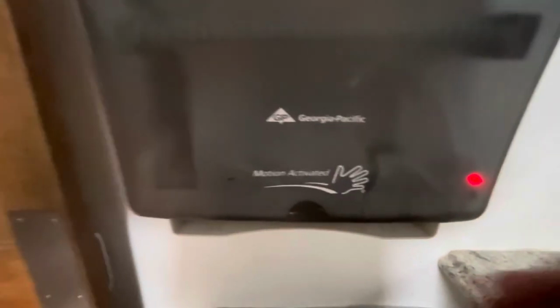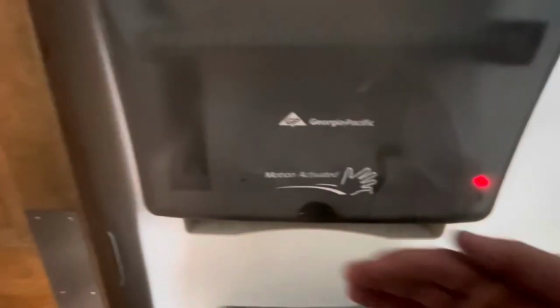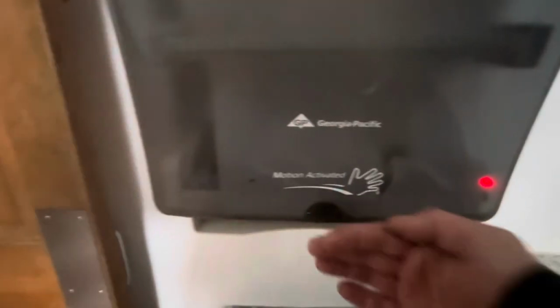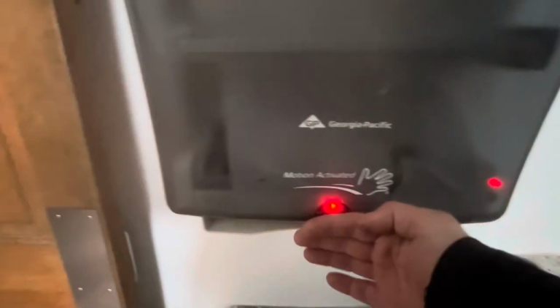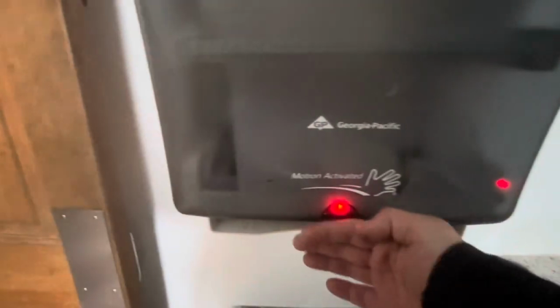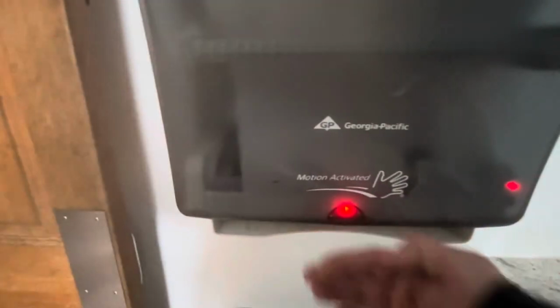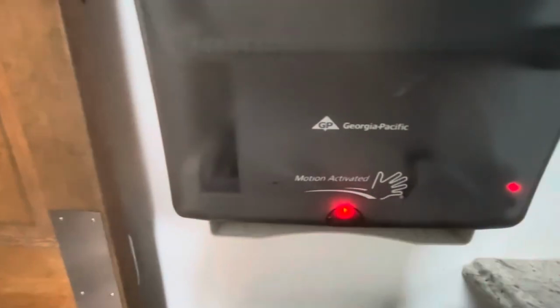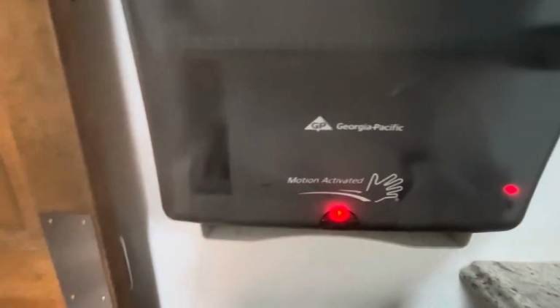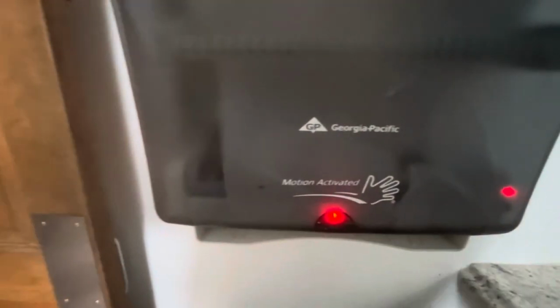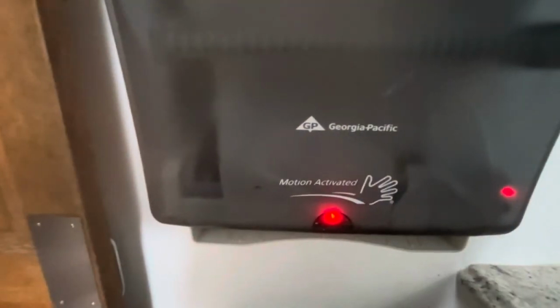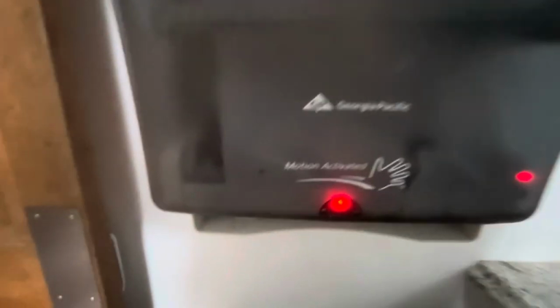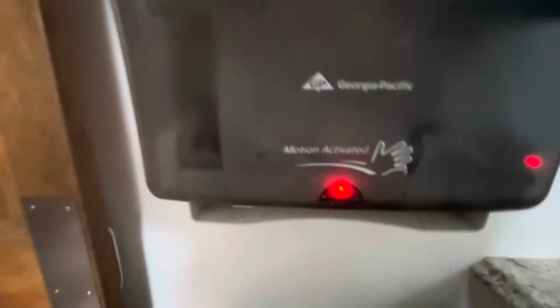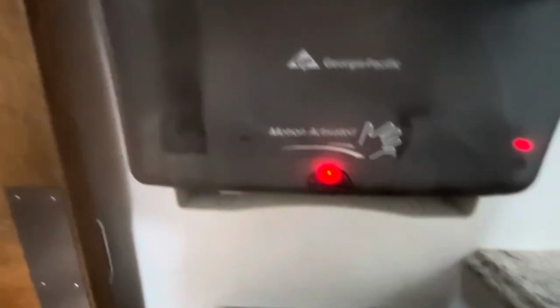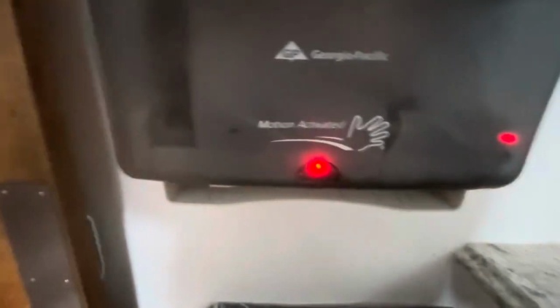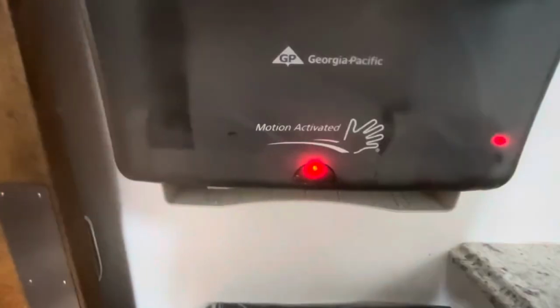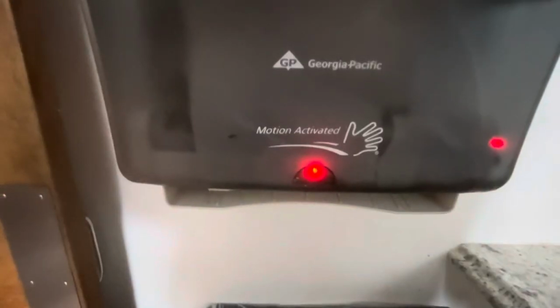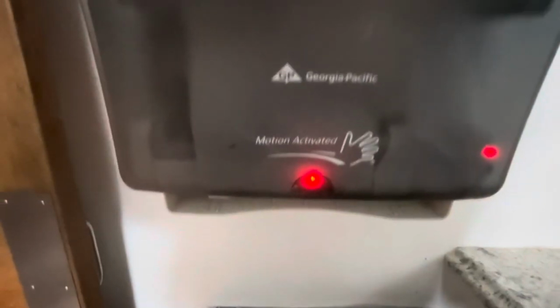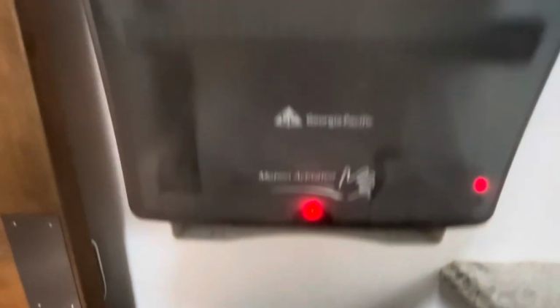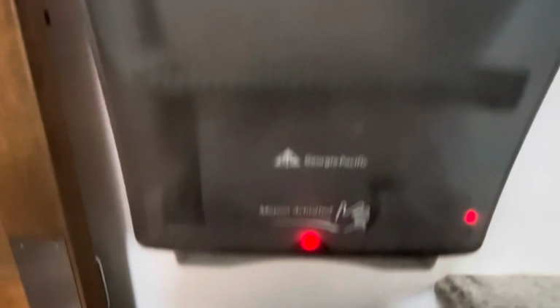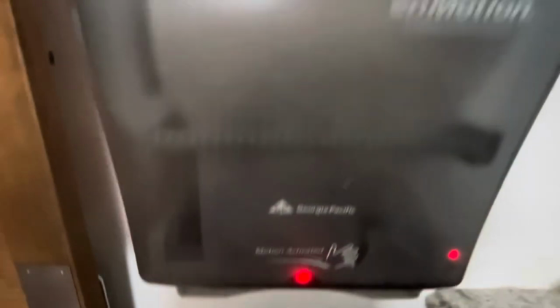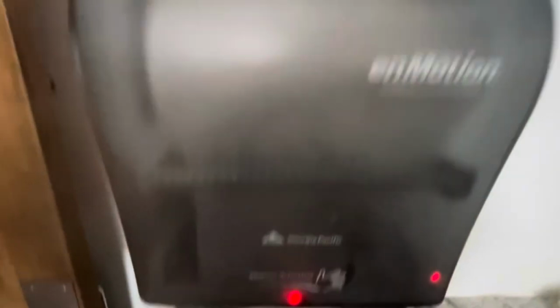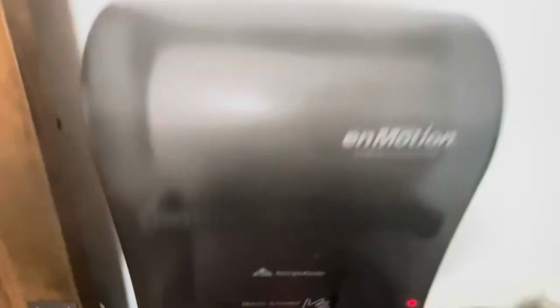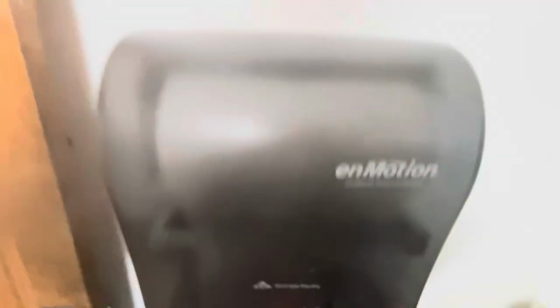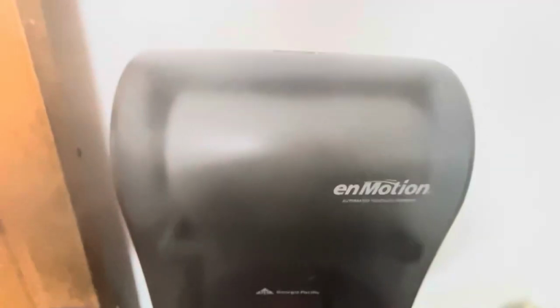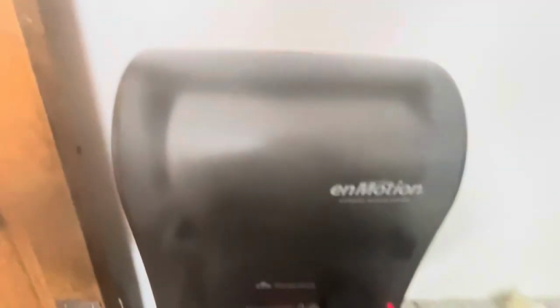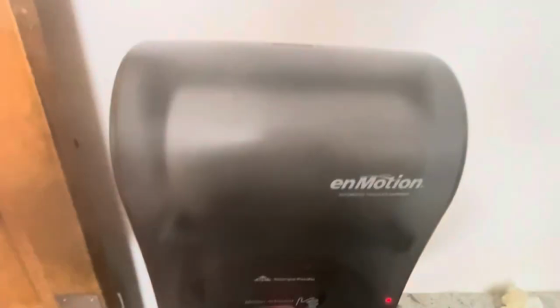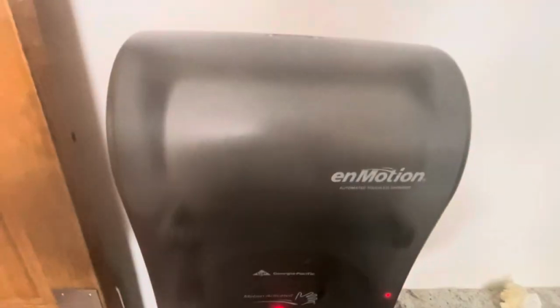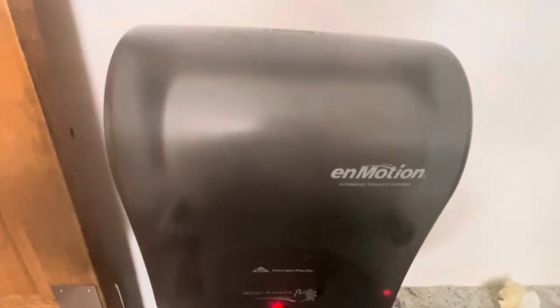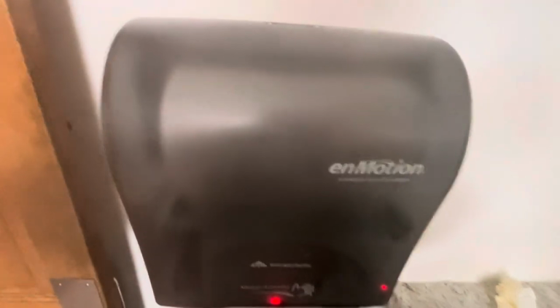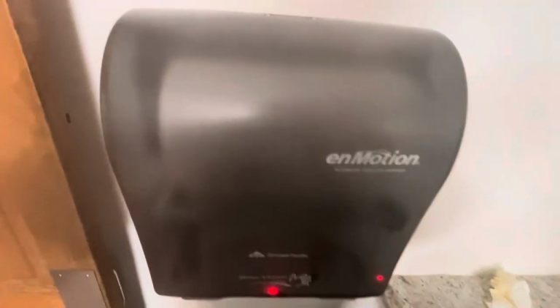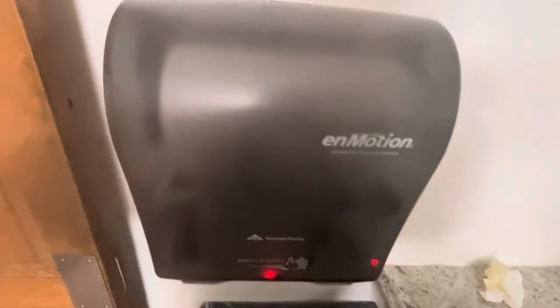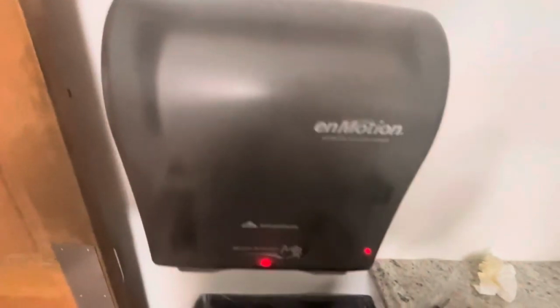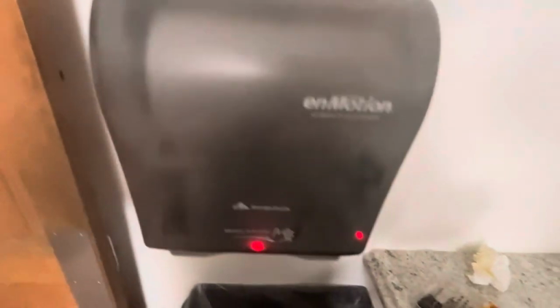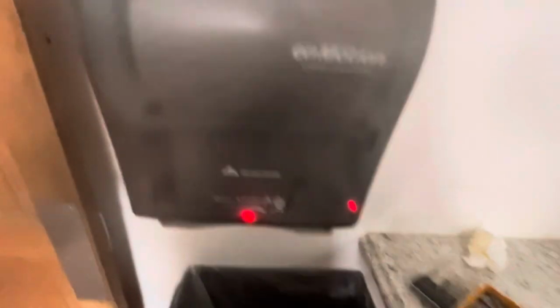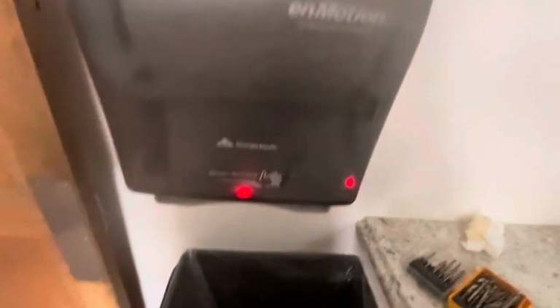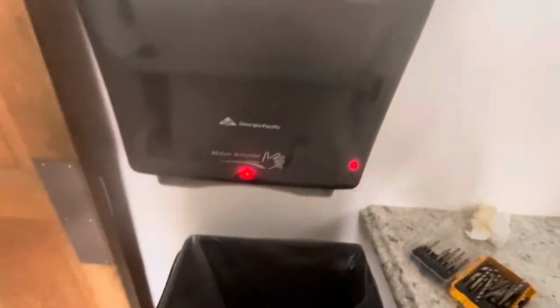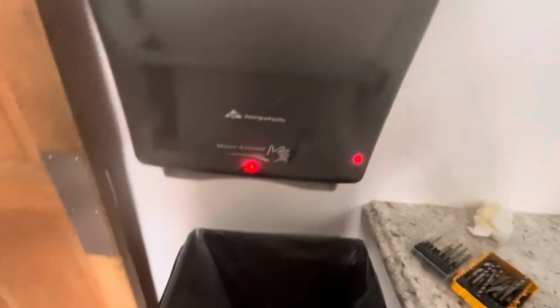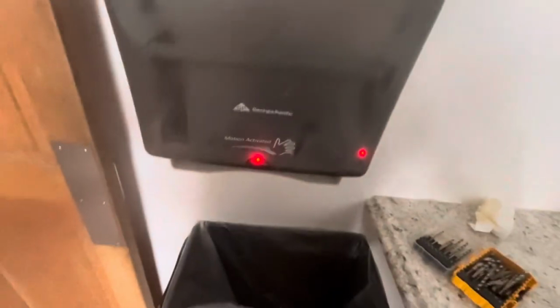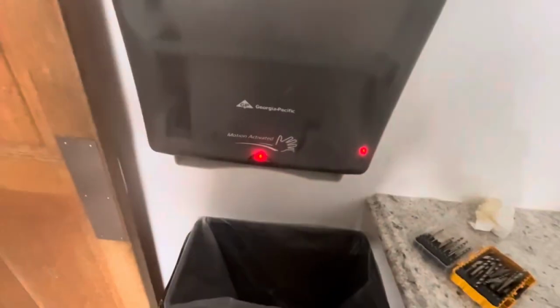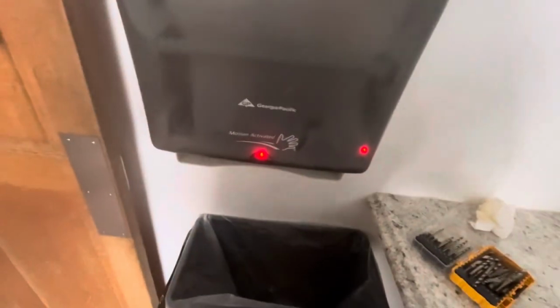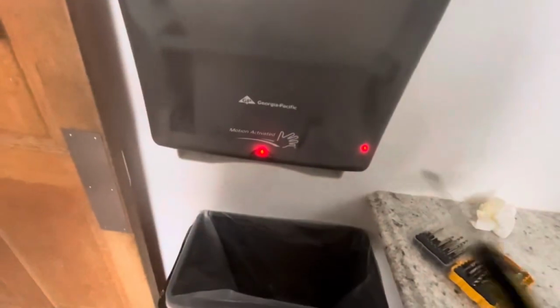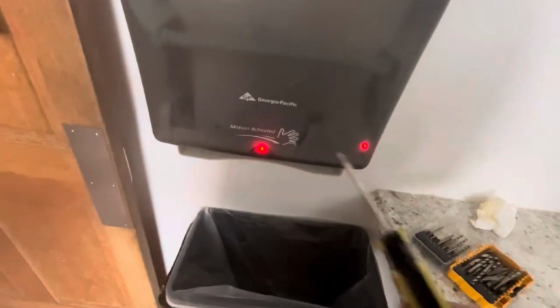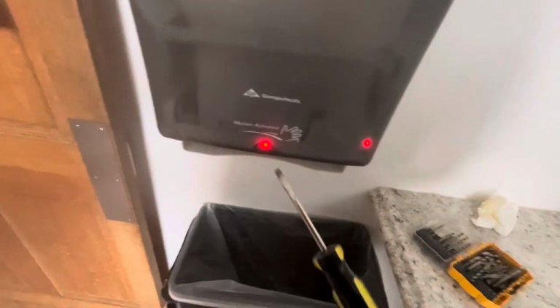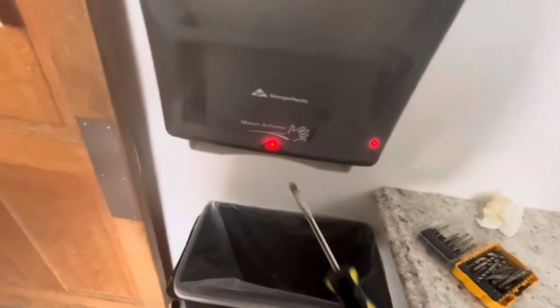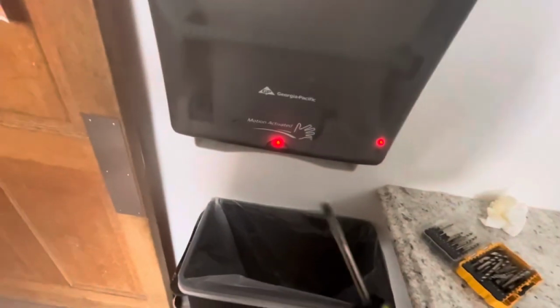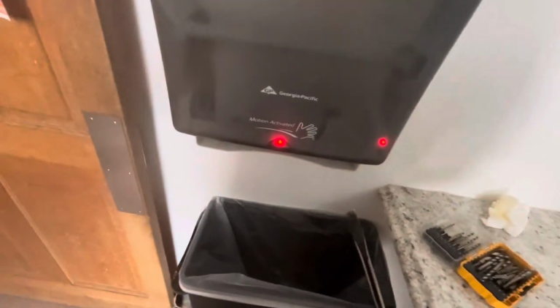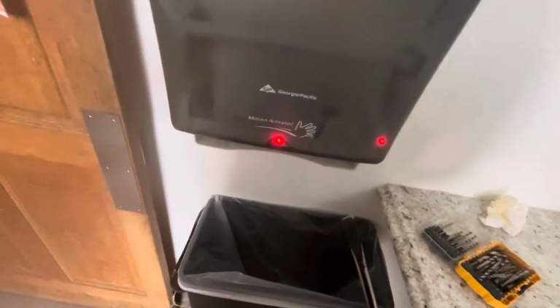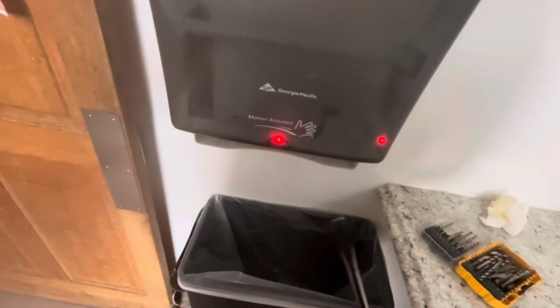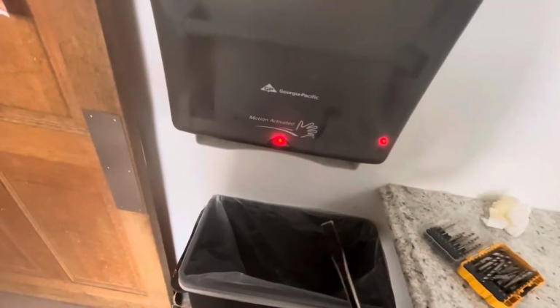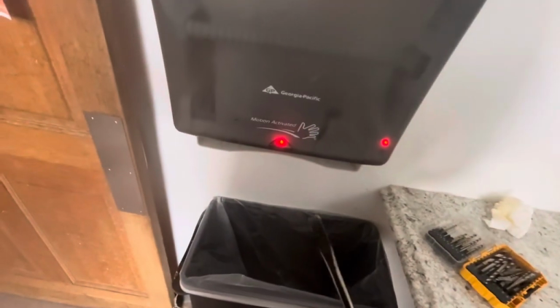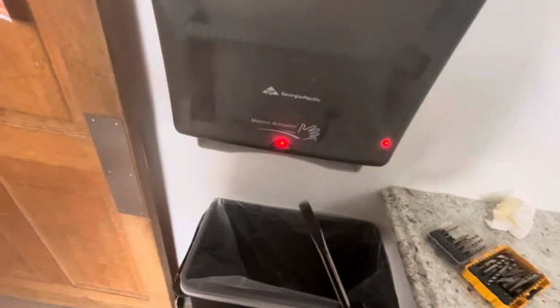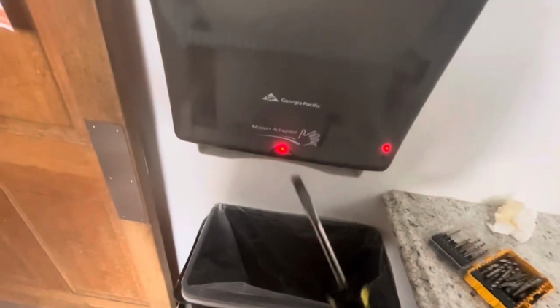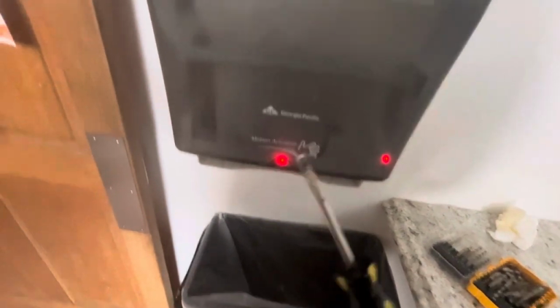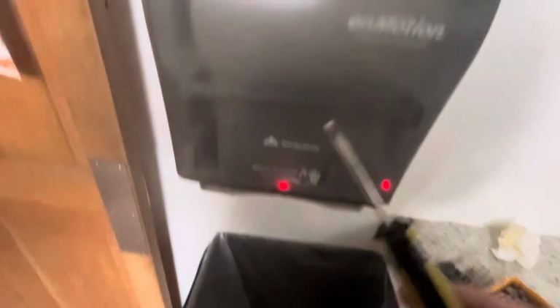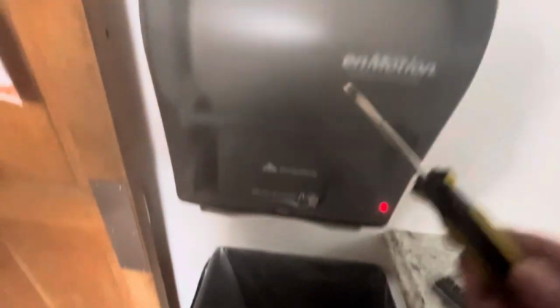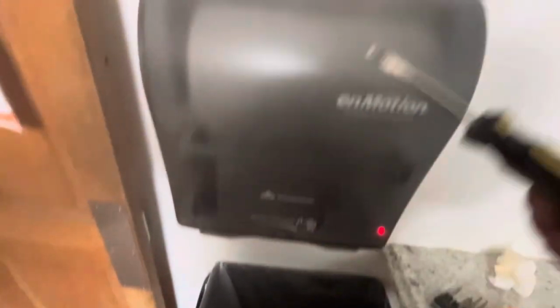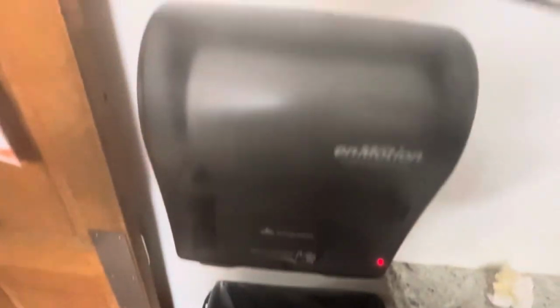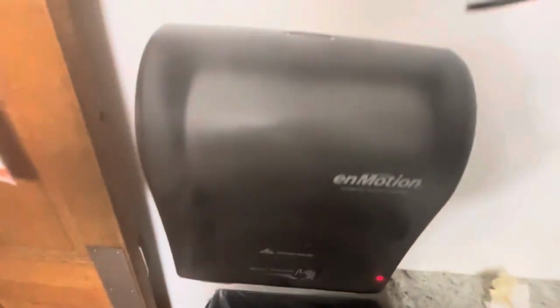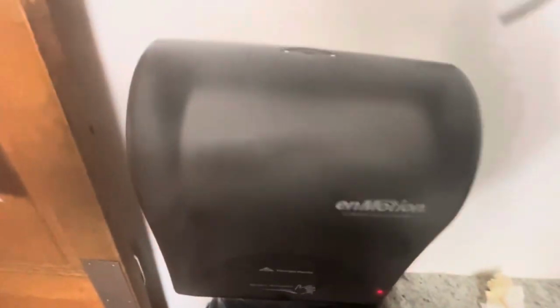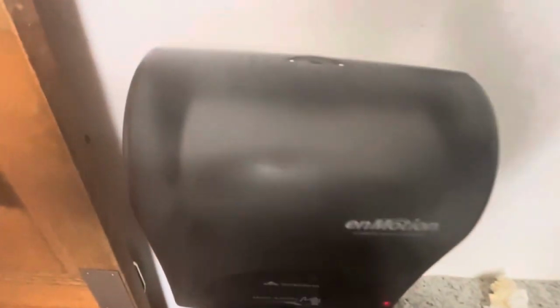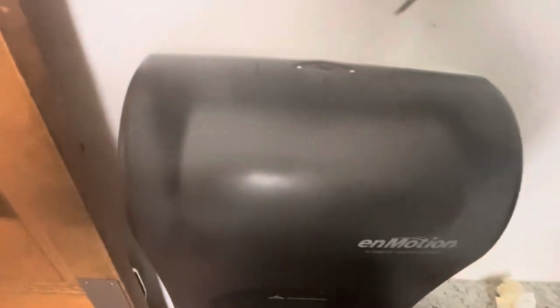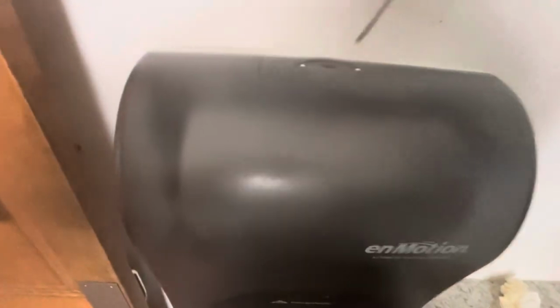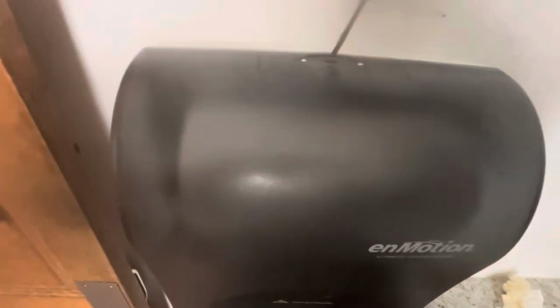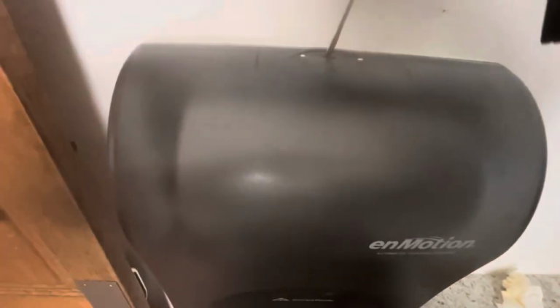We have here our in-motion towel dispenser, and you can see that the light is stuck on, indicating there's a jam or the batteries need to be changed.